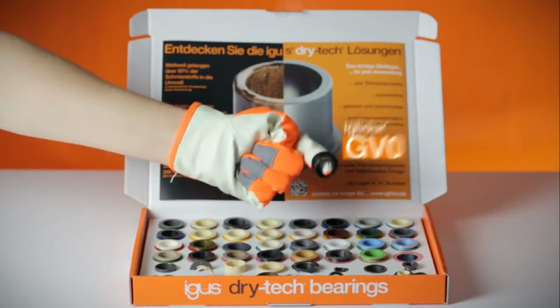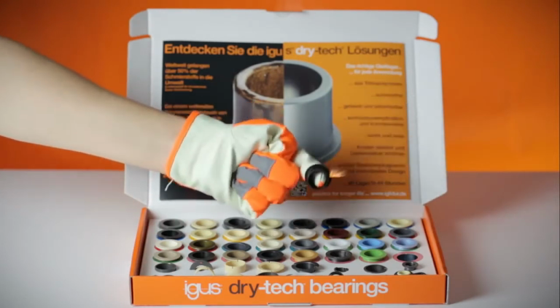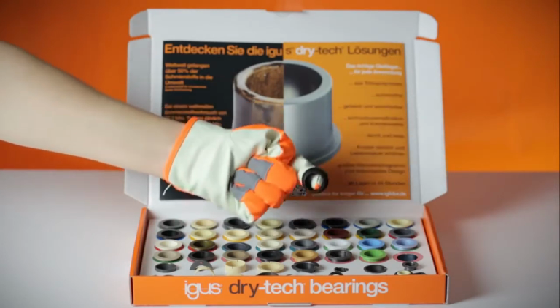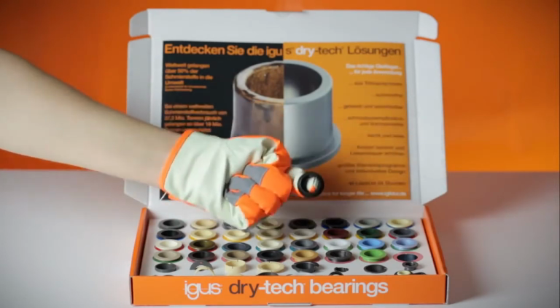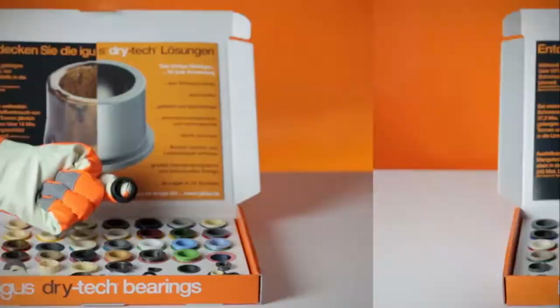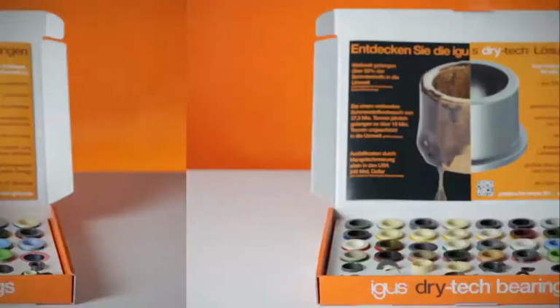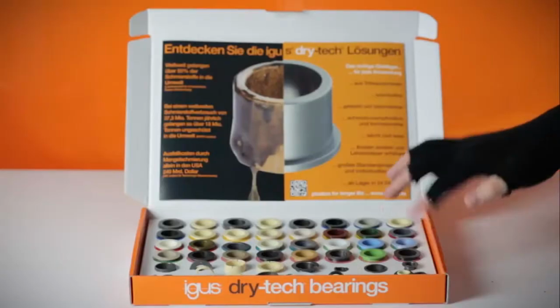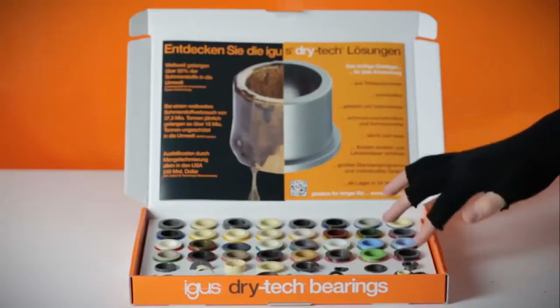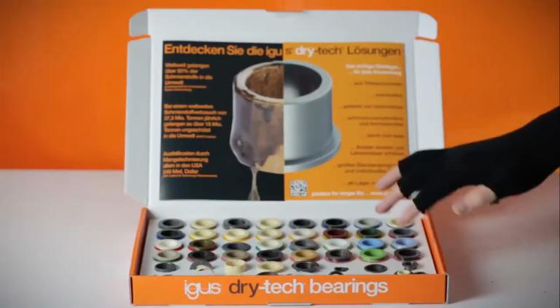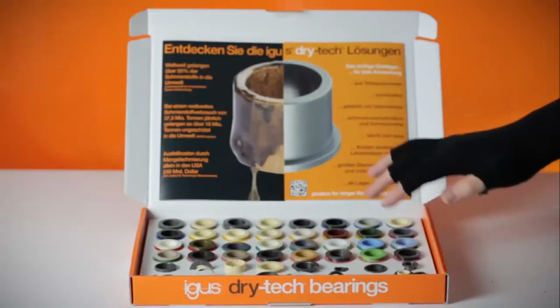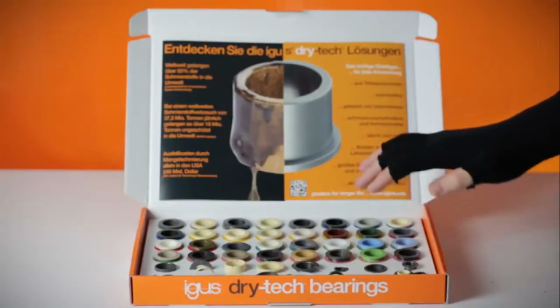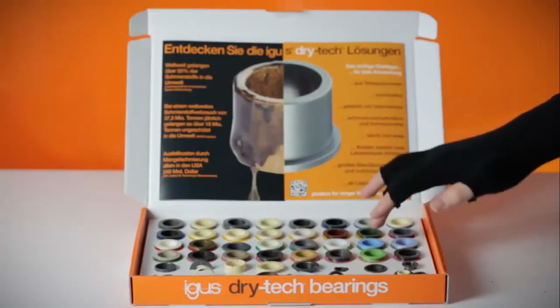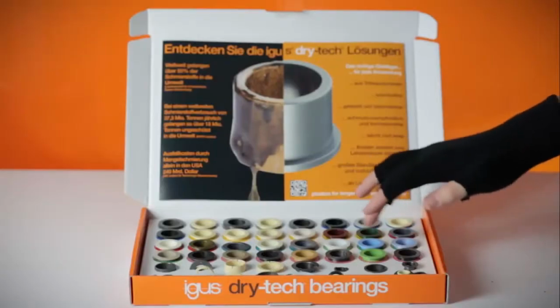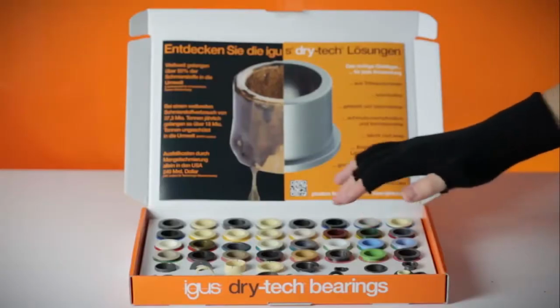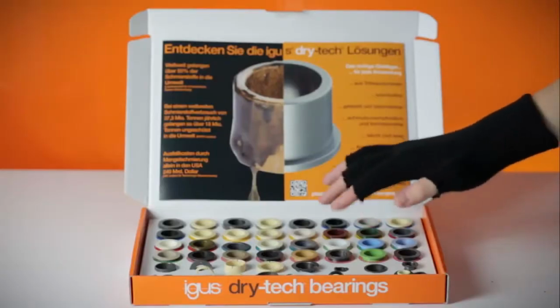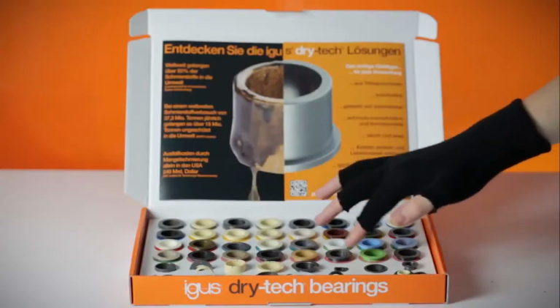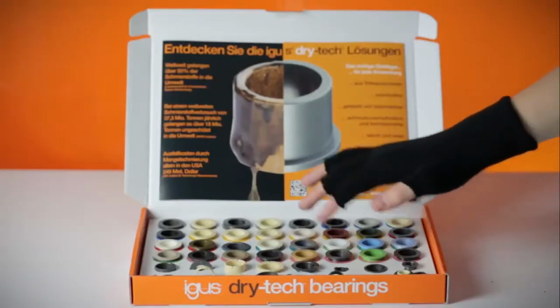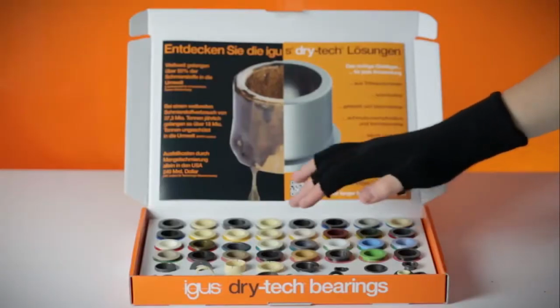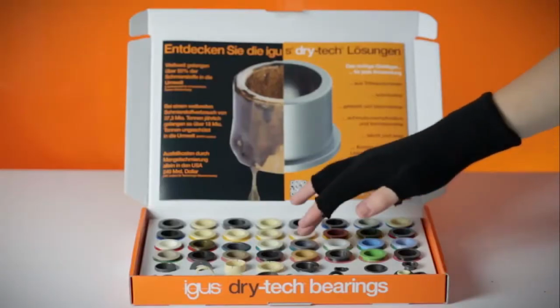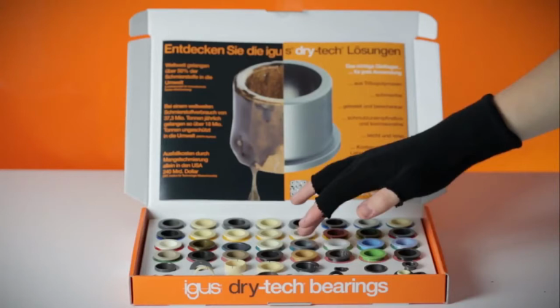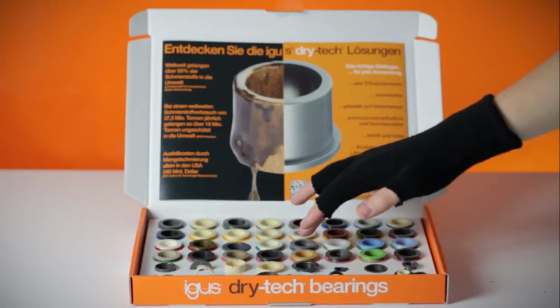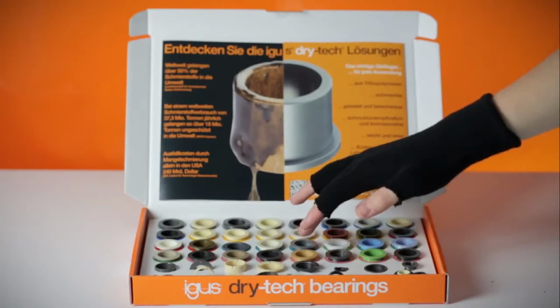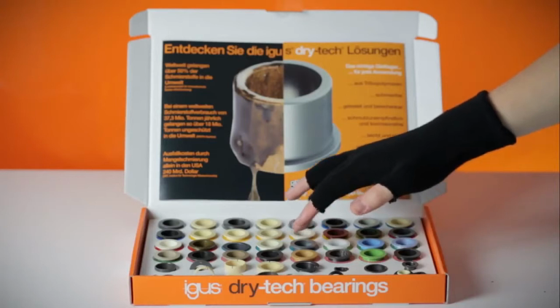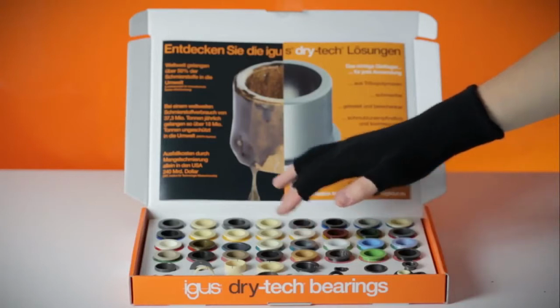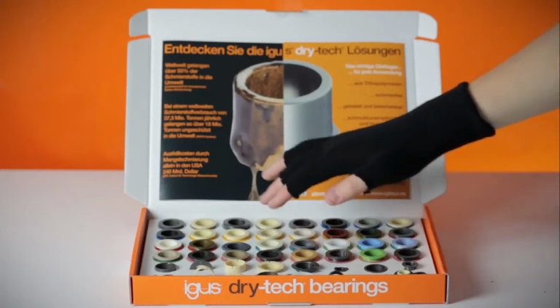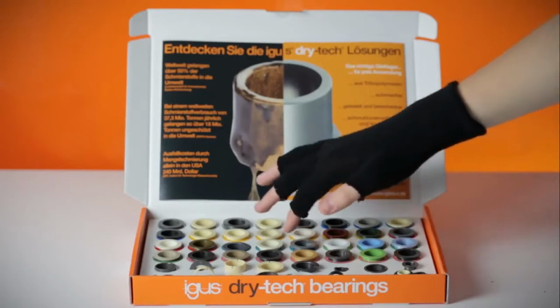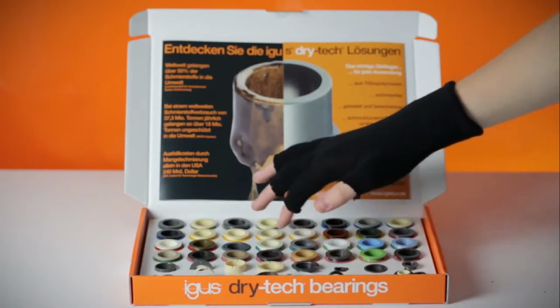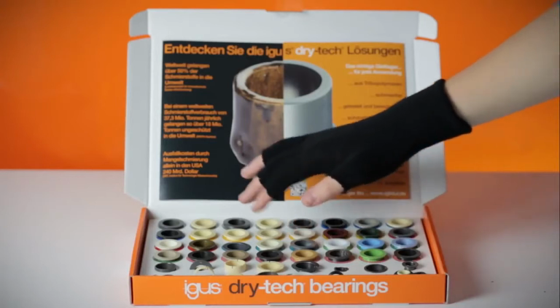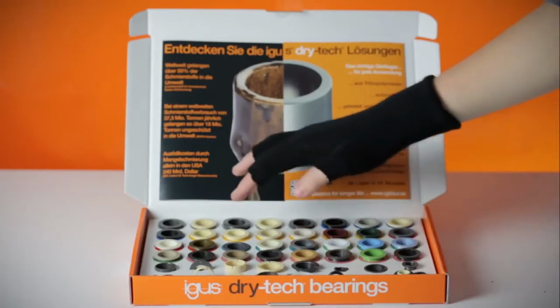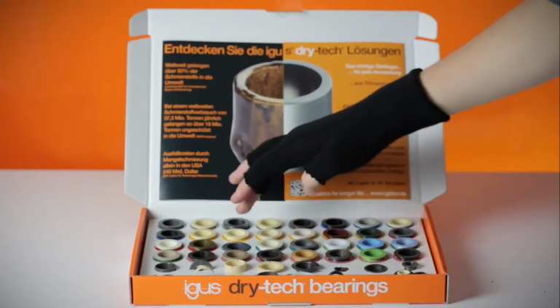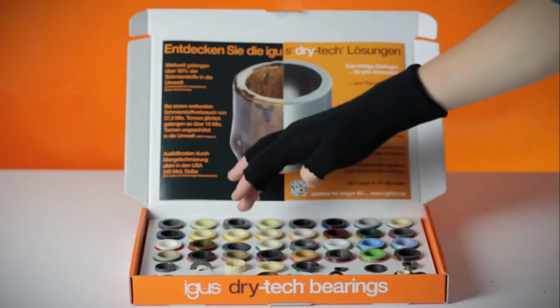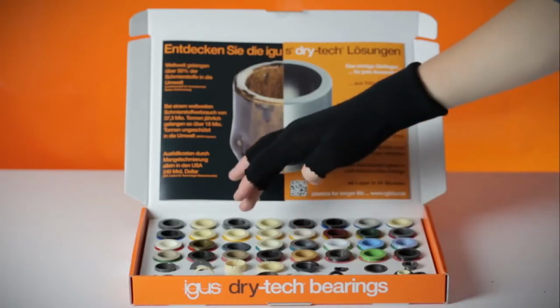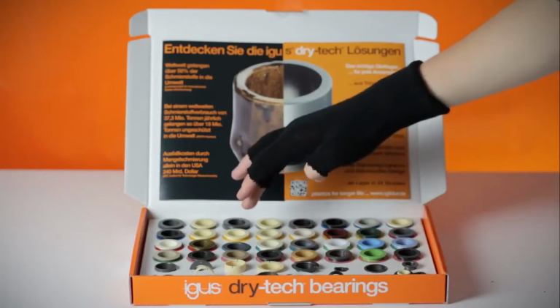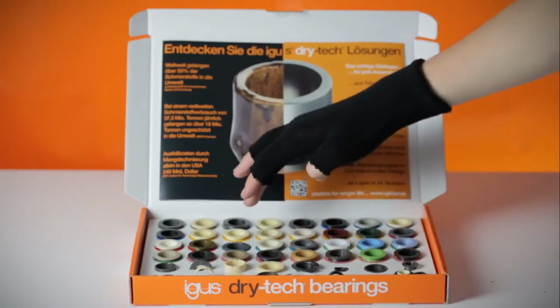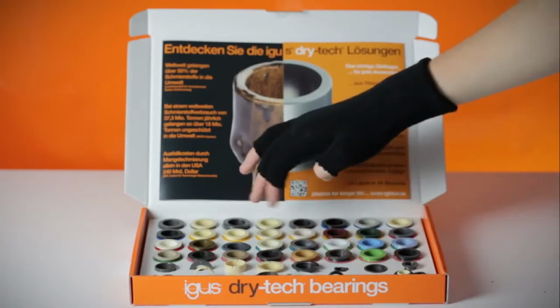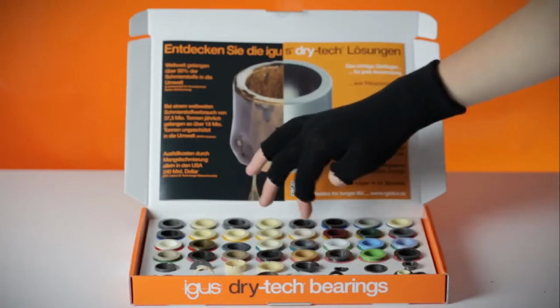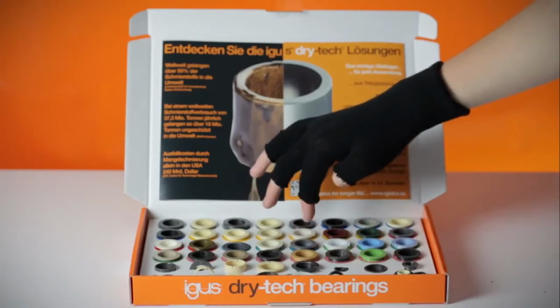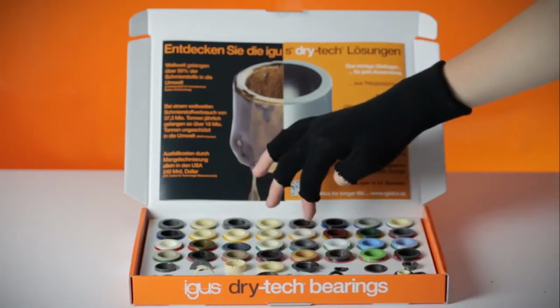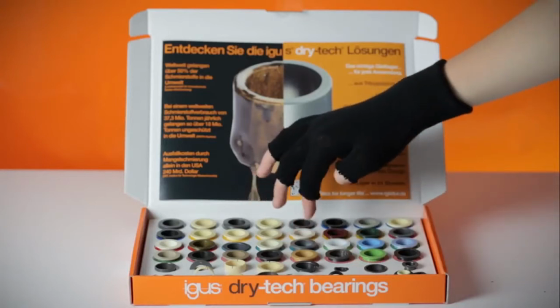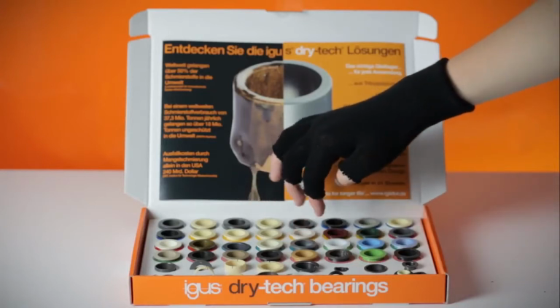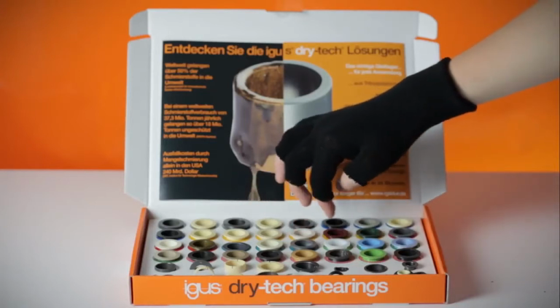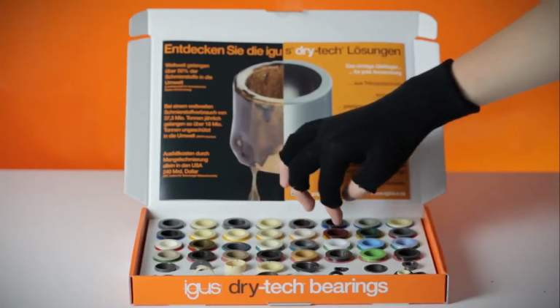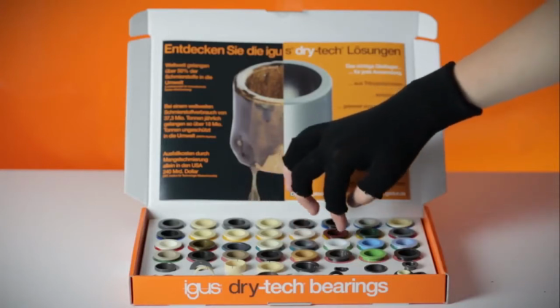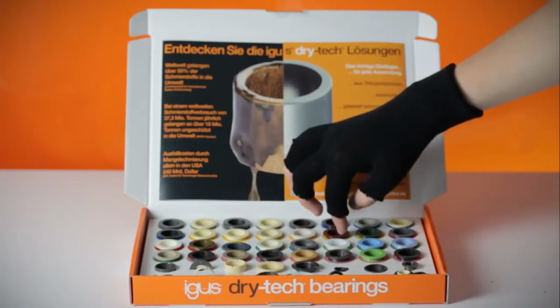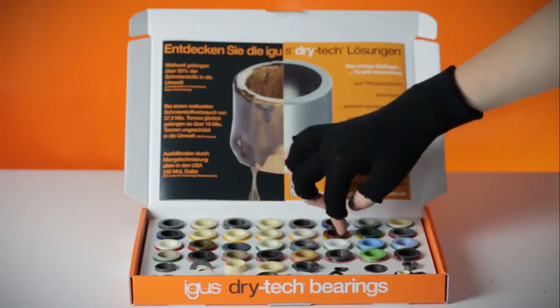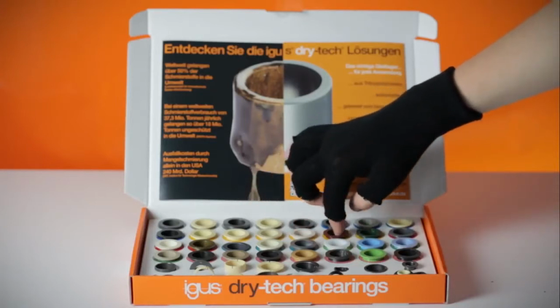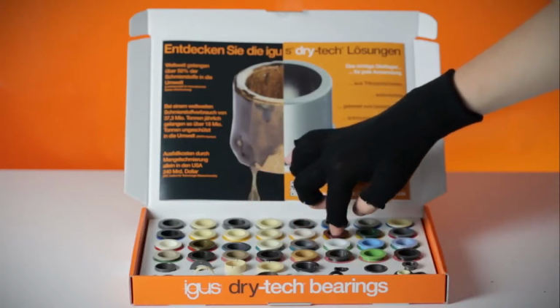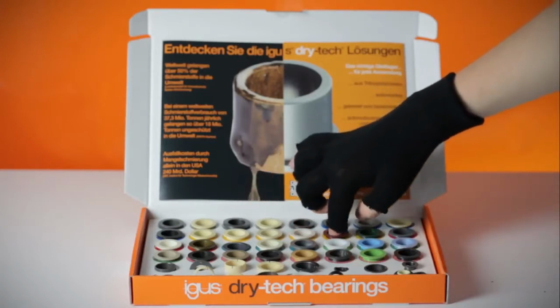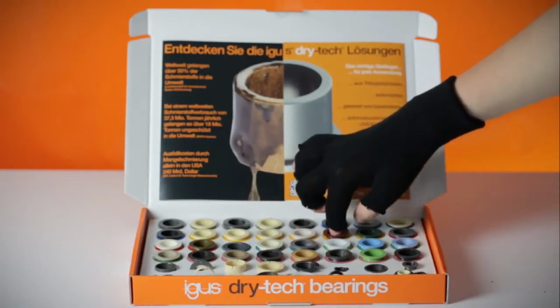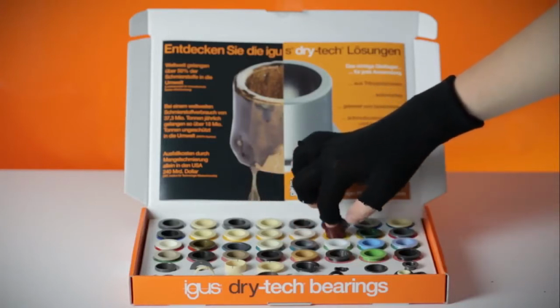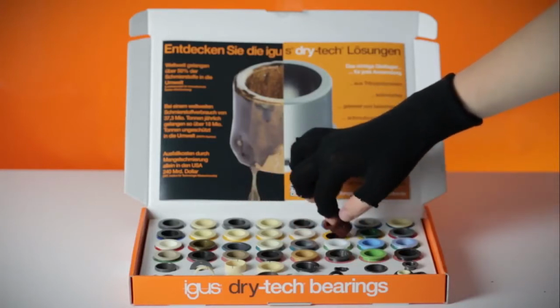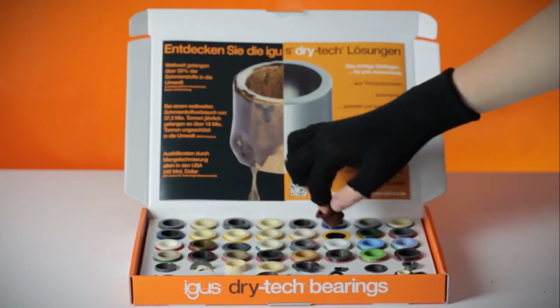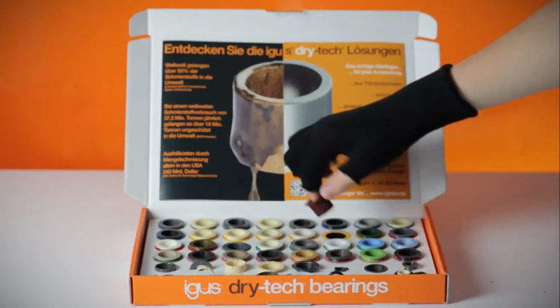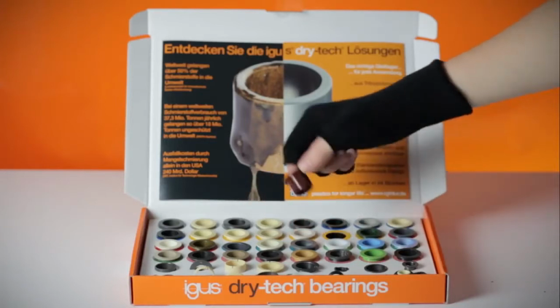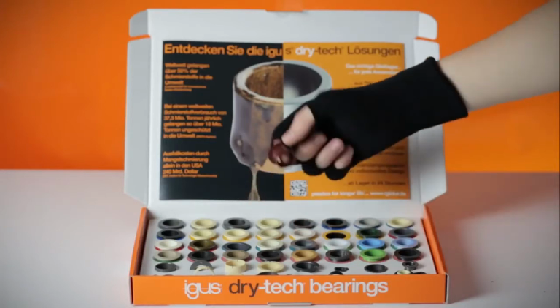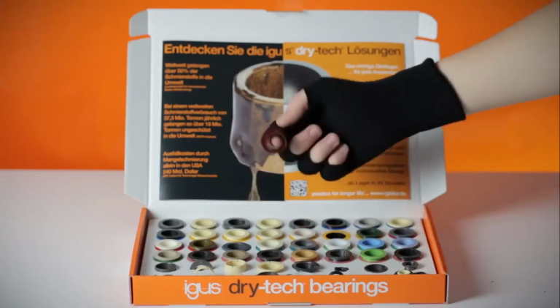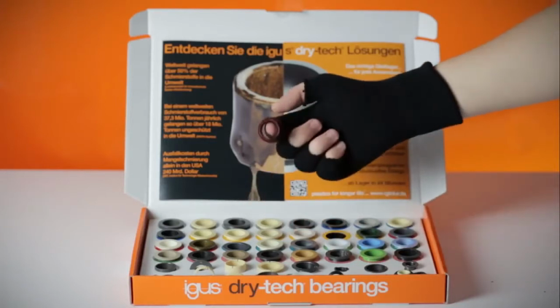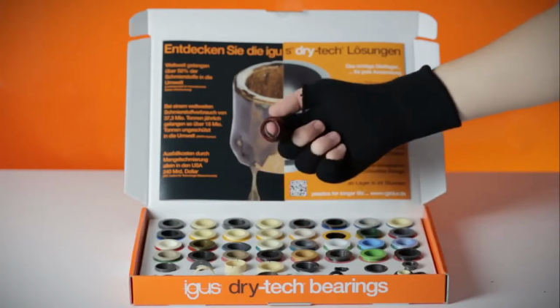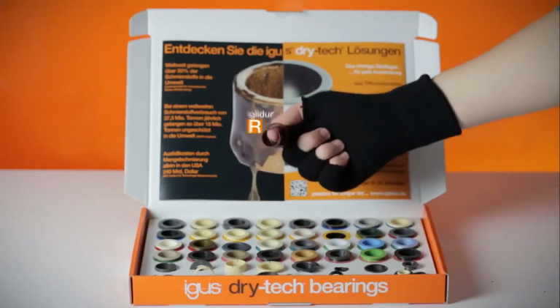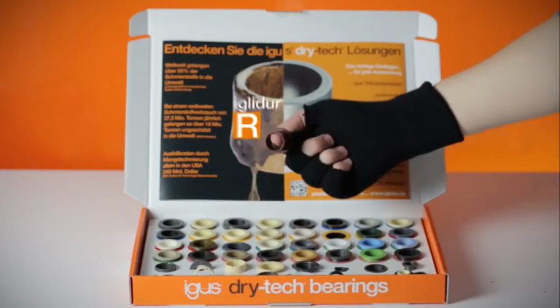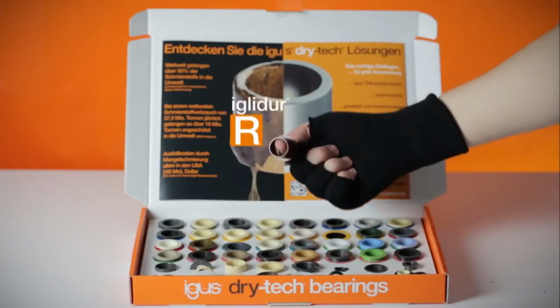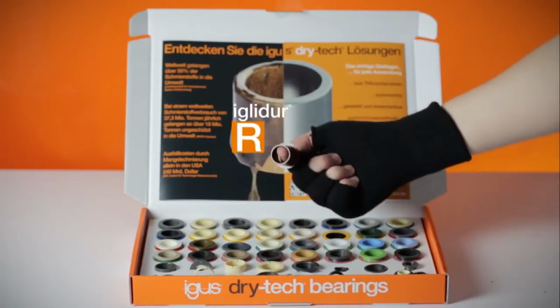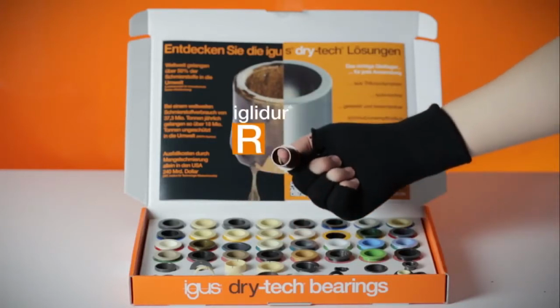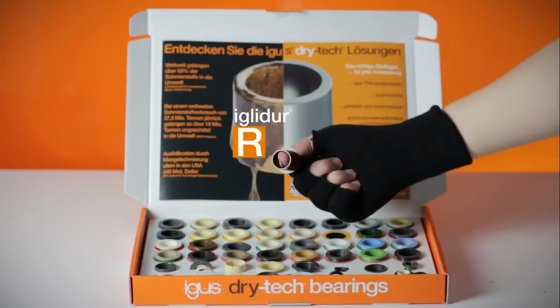For smaller wallets: low friction at low cost. IGLIDUR R.